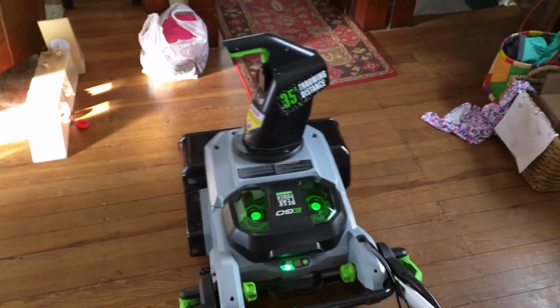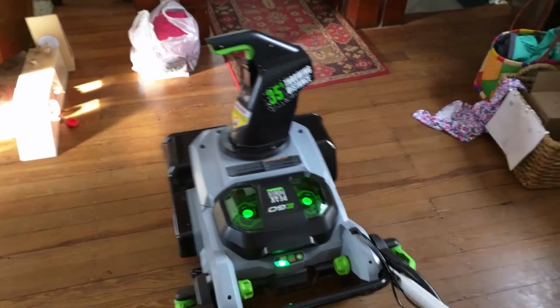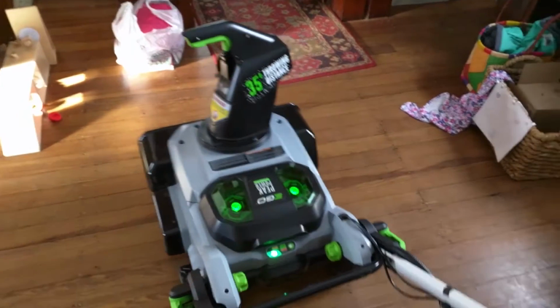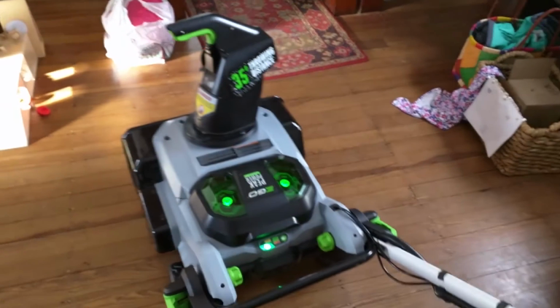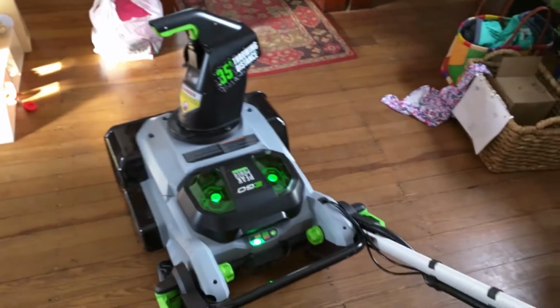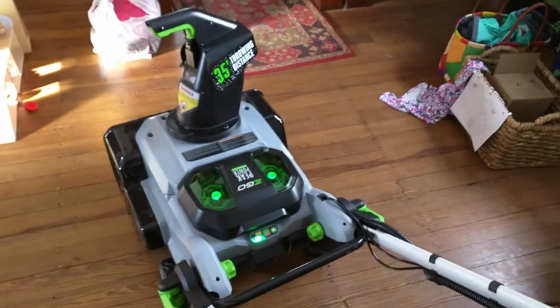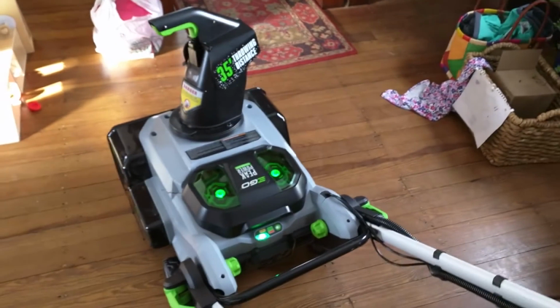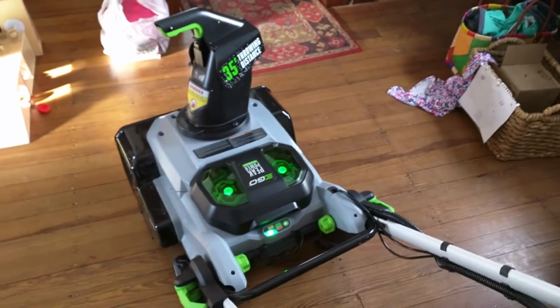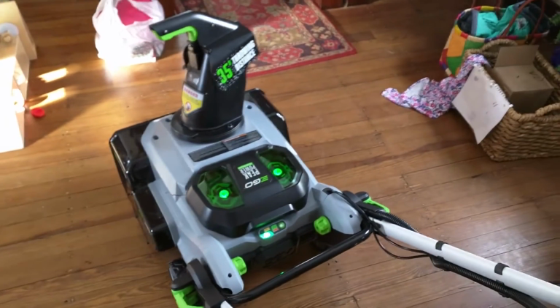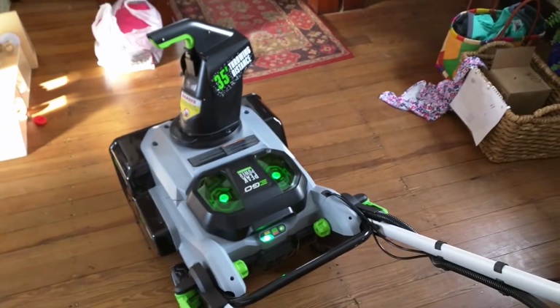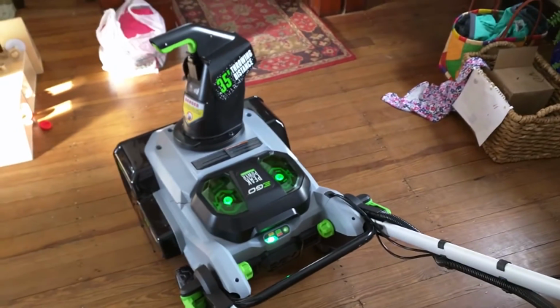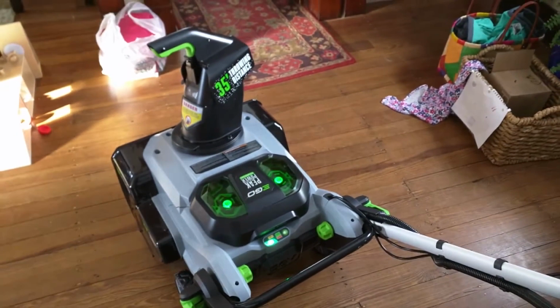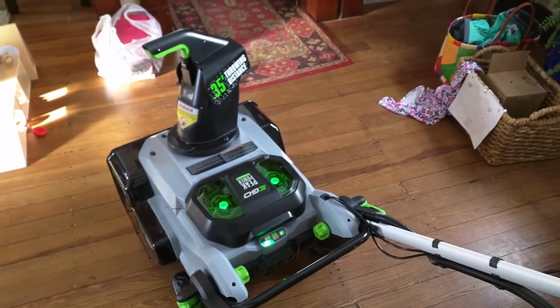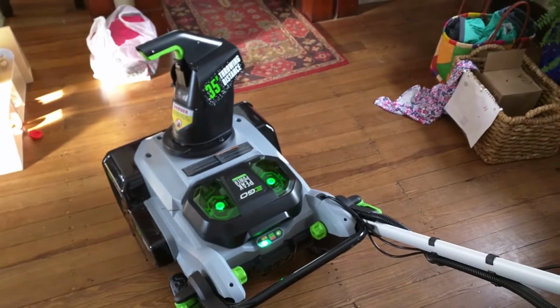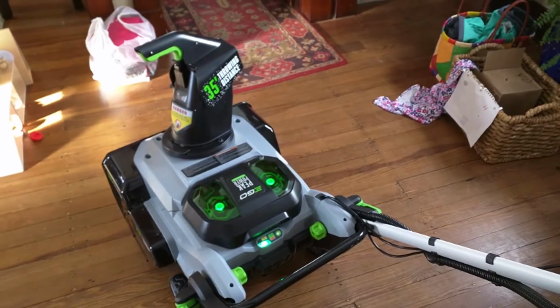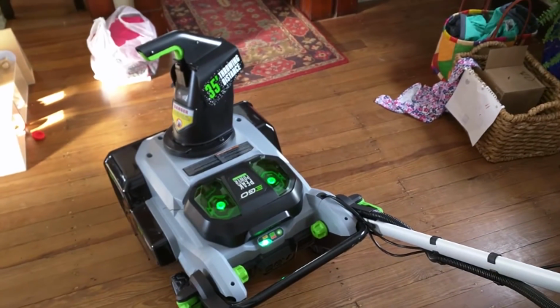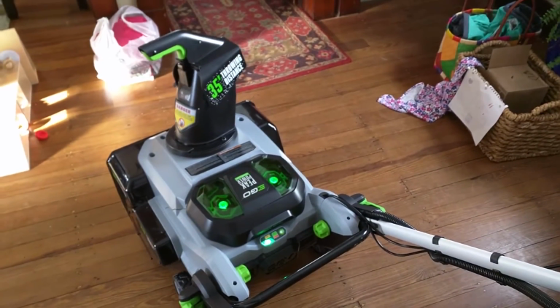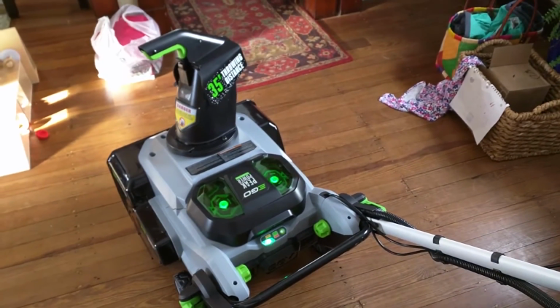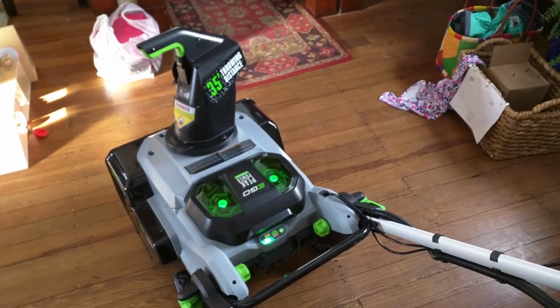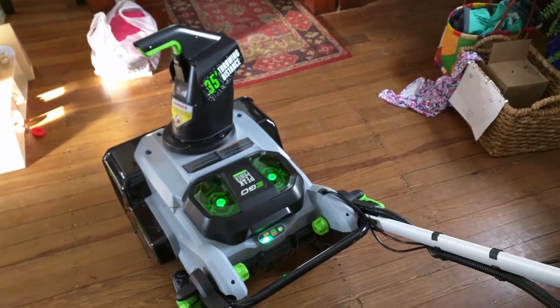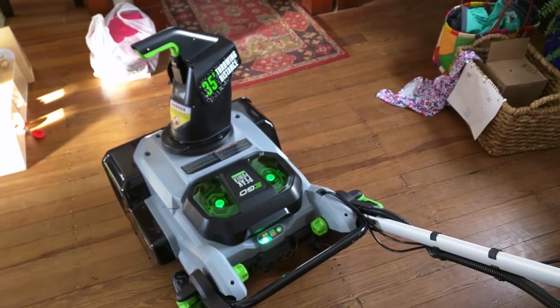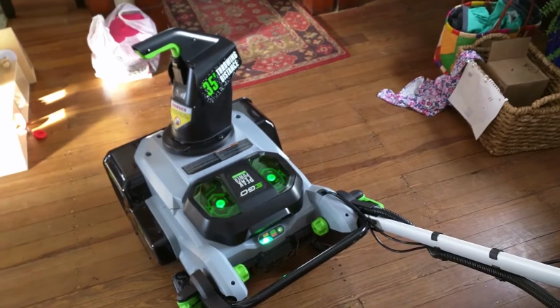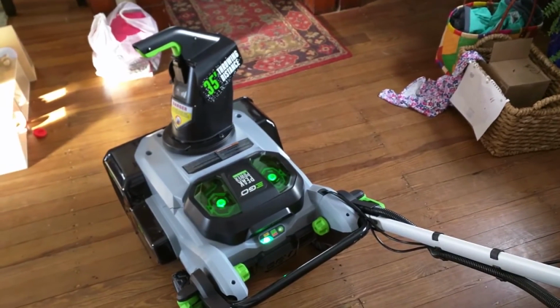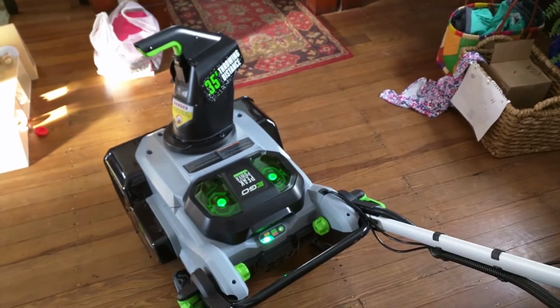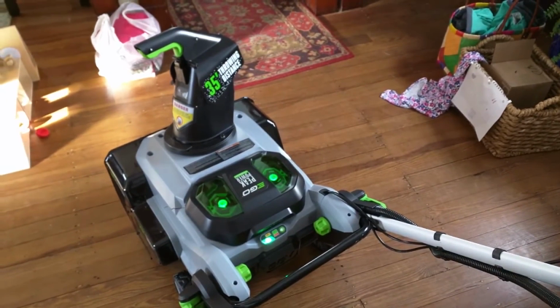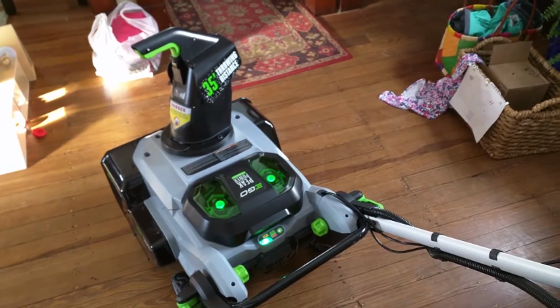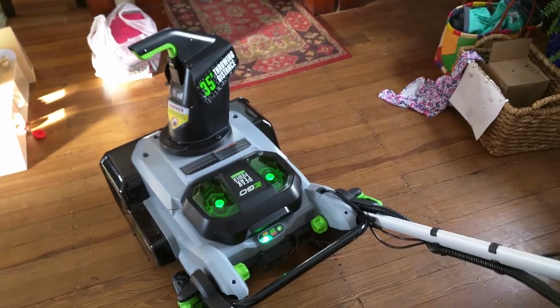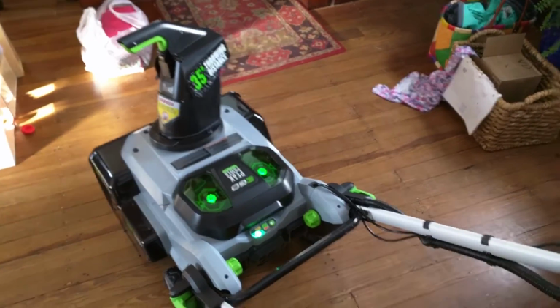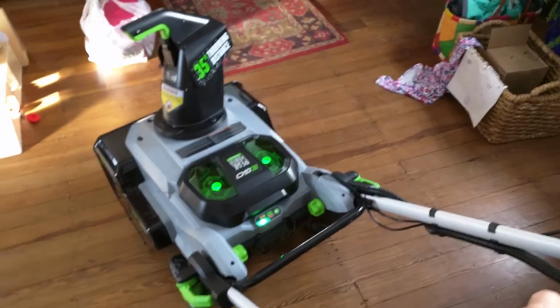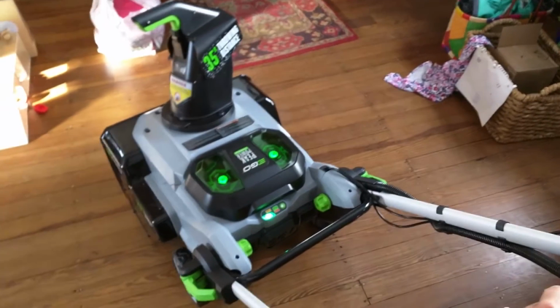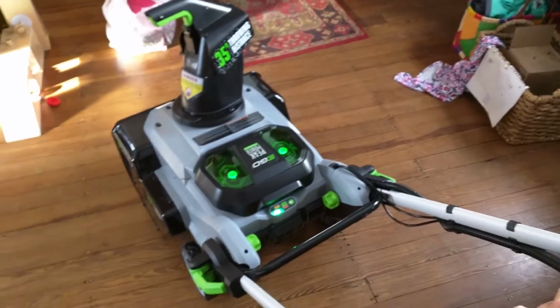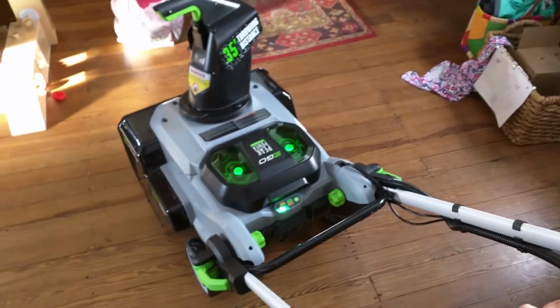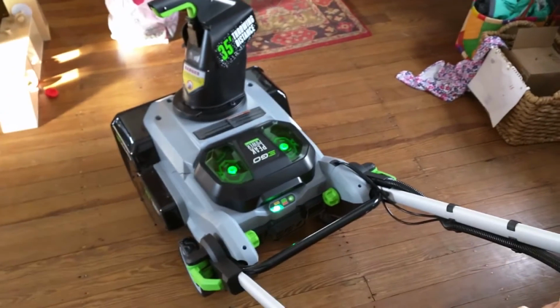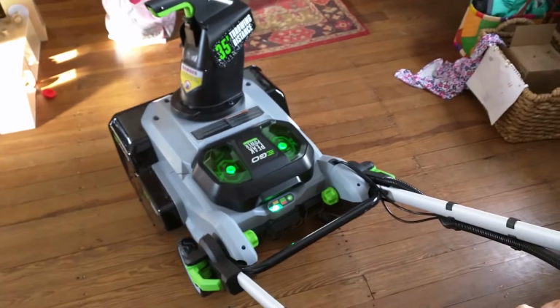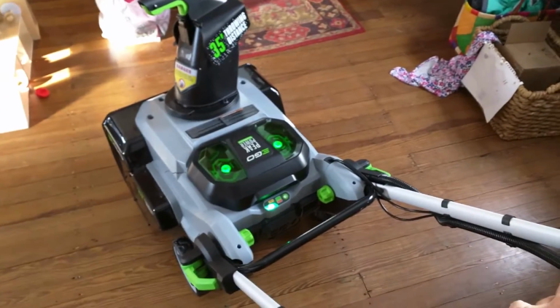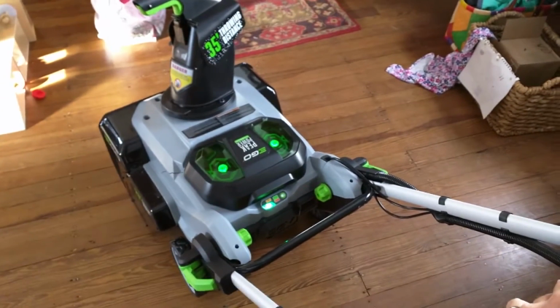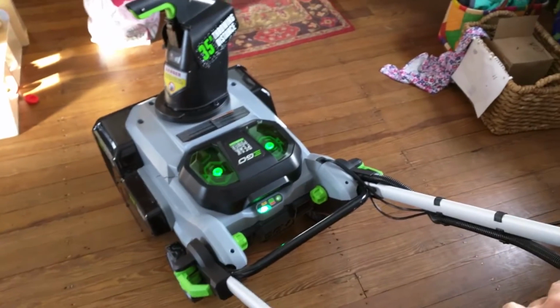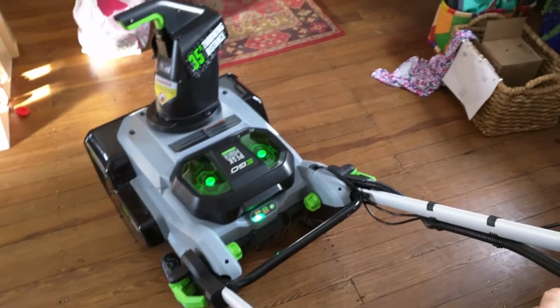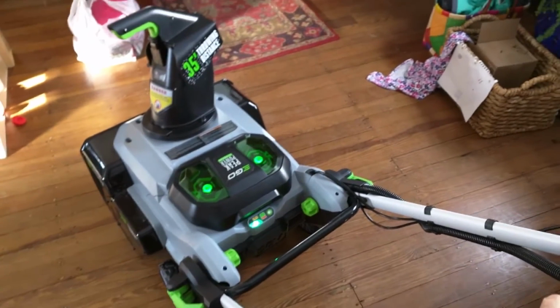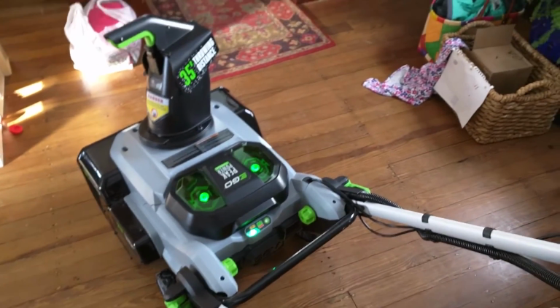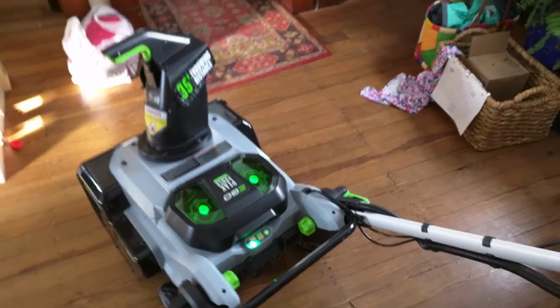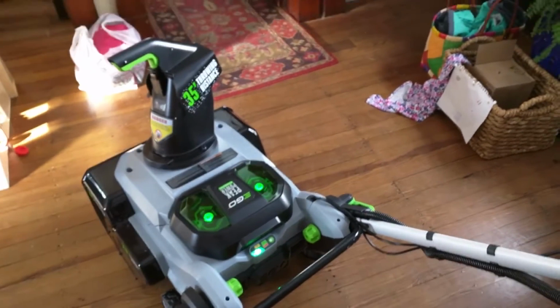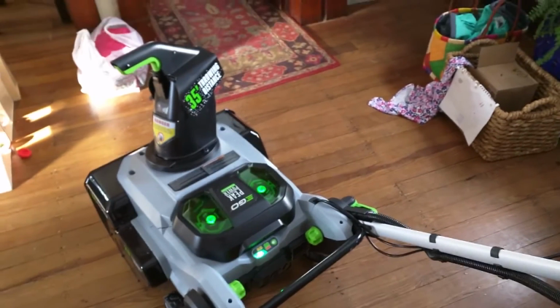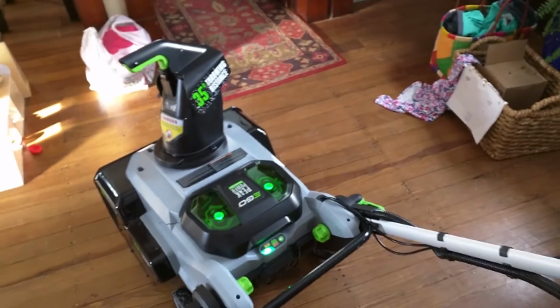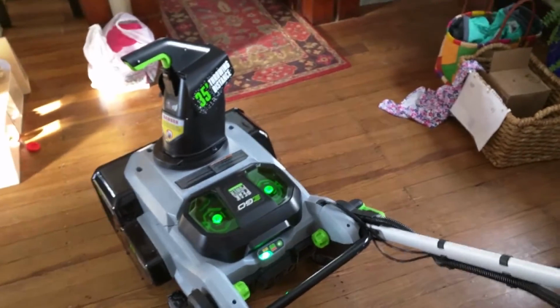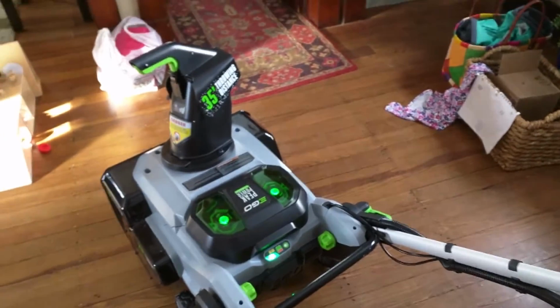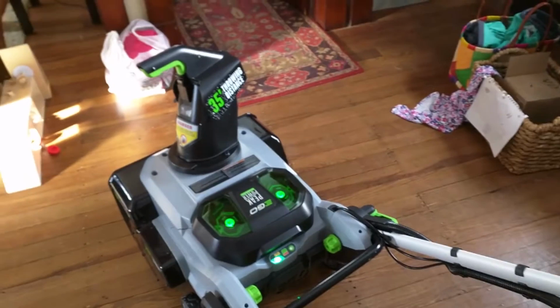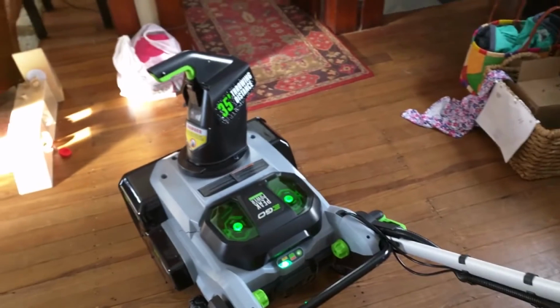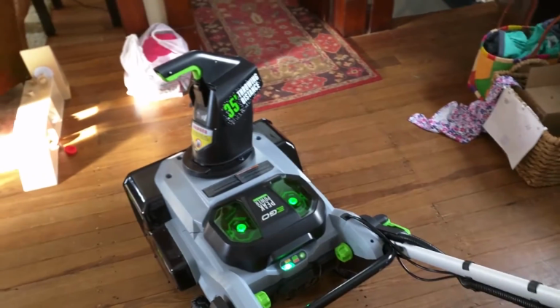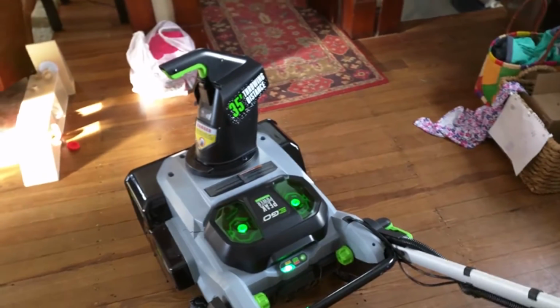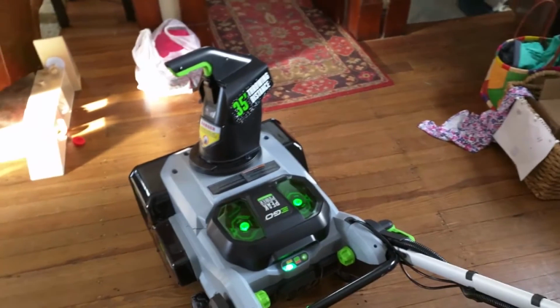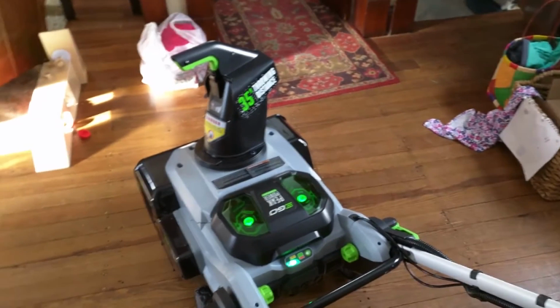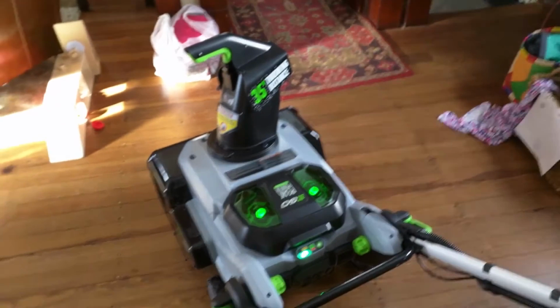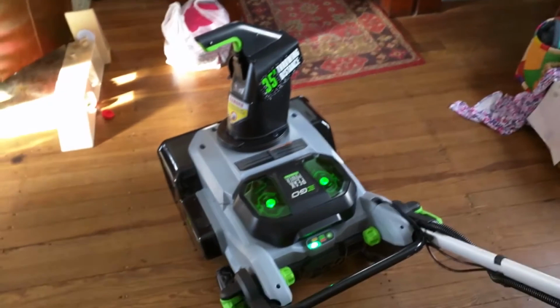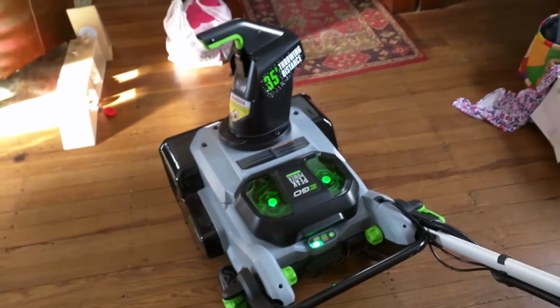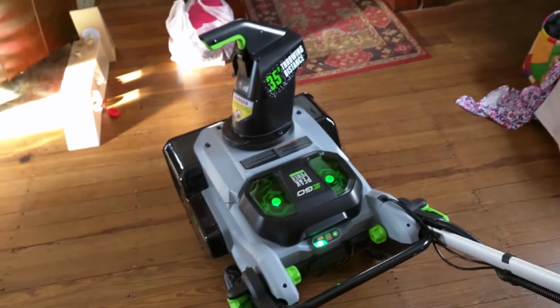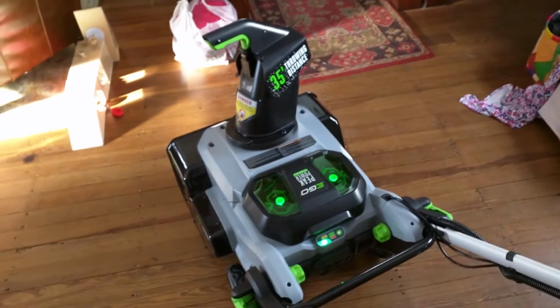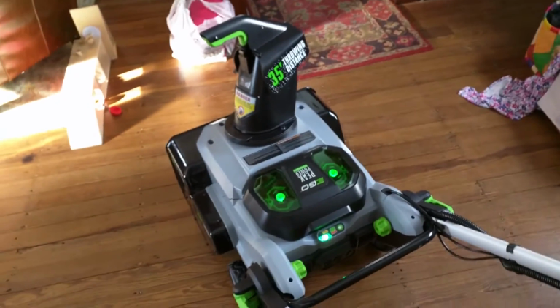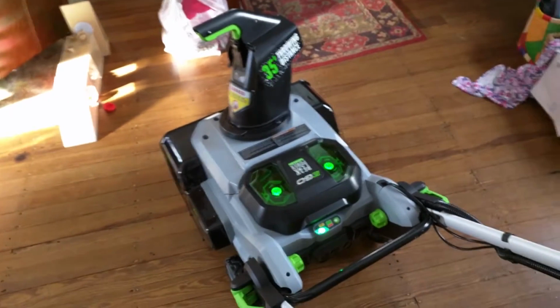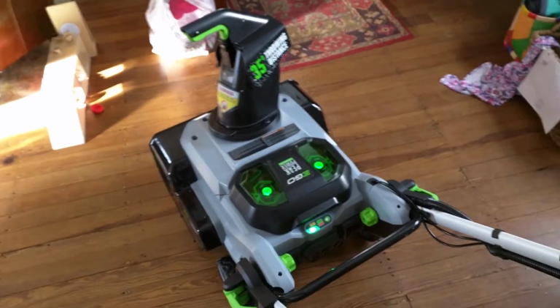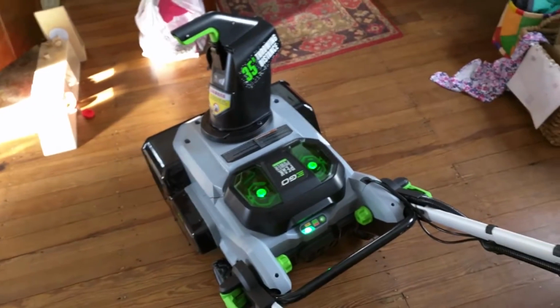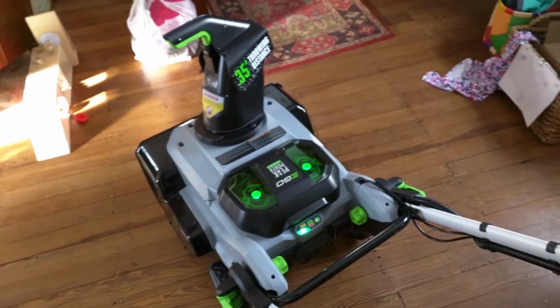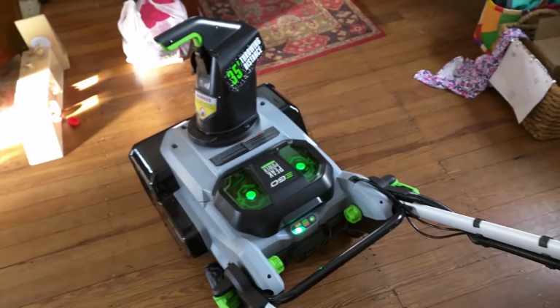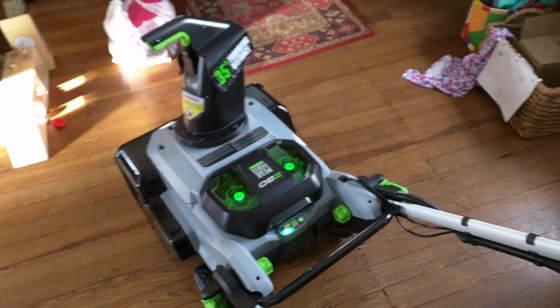Really looking forward to trying this thing out. And if you have a gas-powered lawnmower of any kind, do not try this at home.